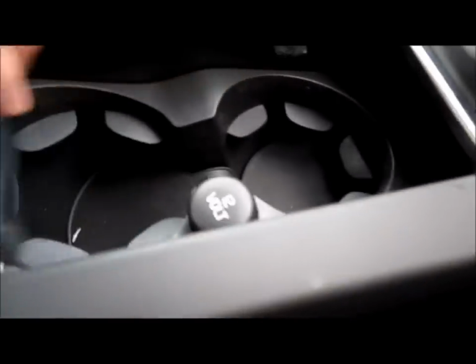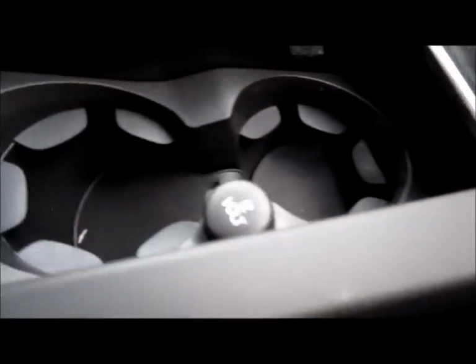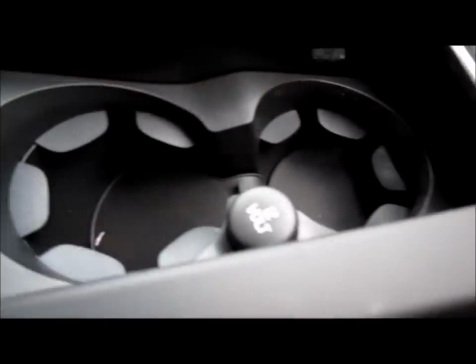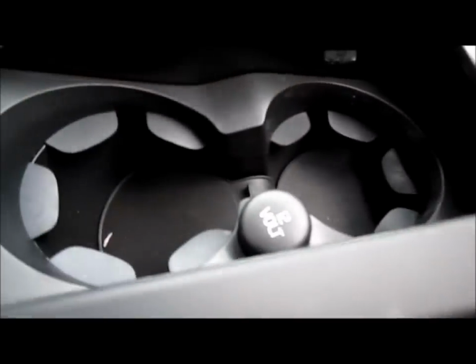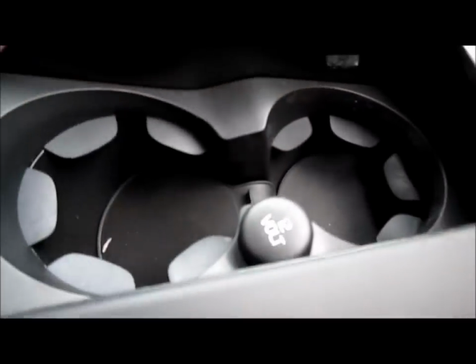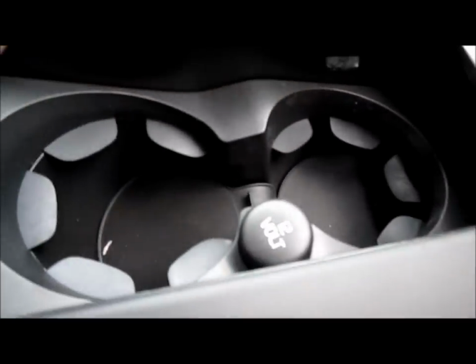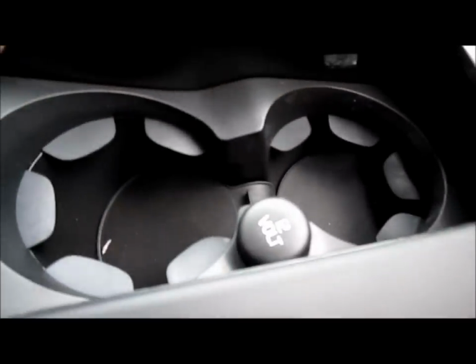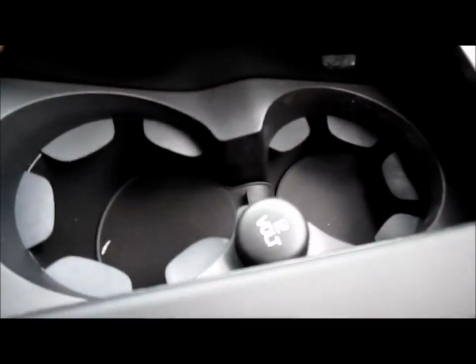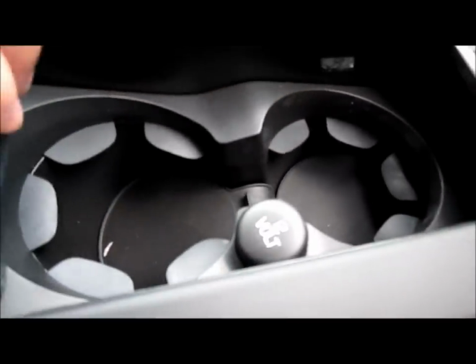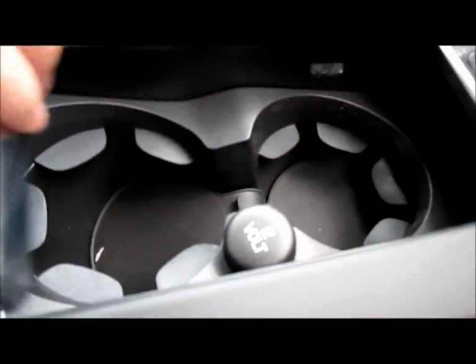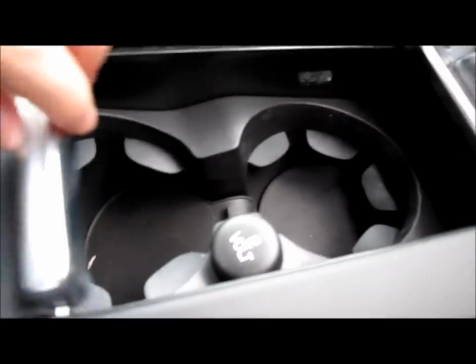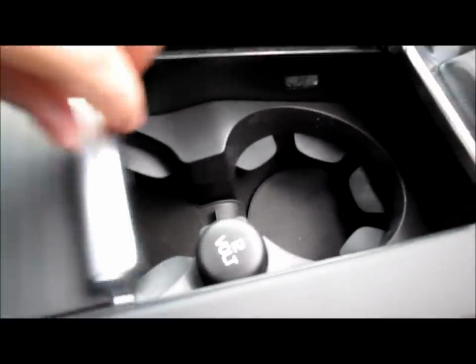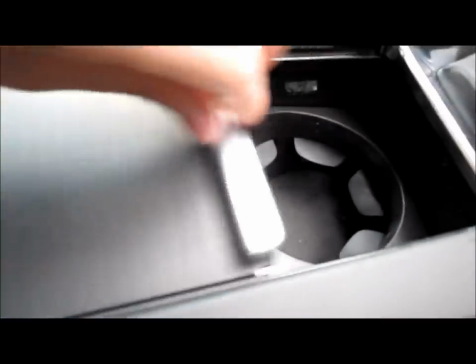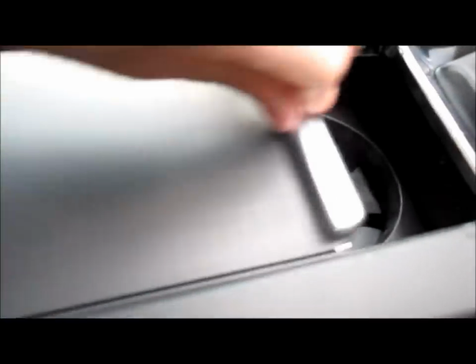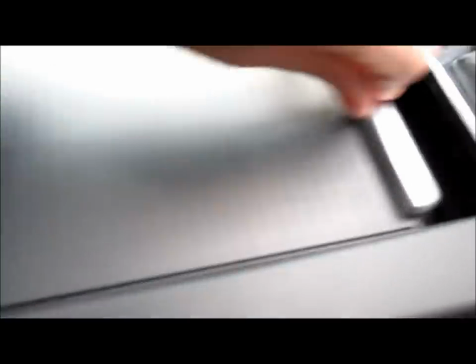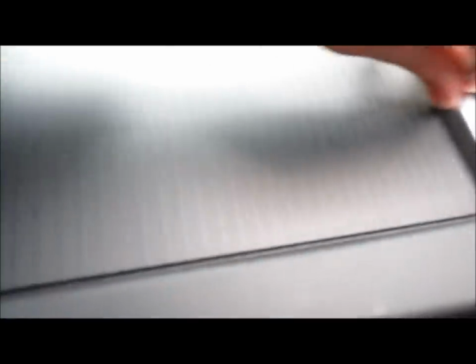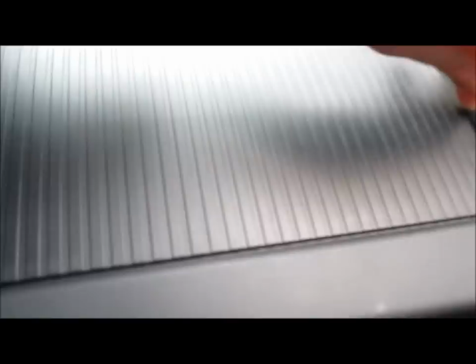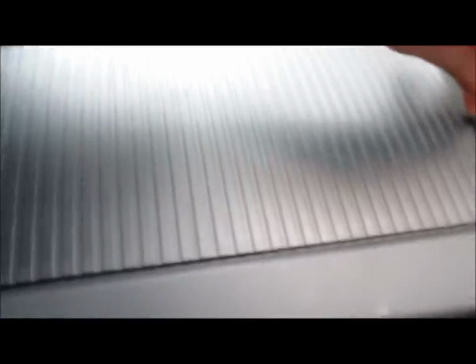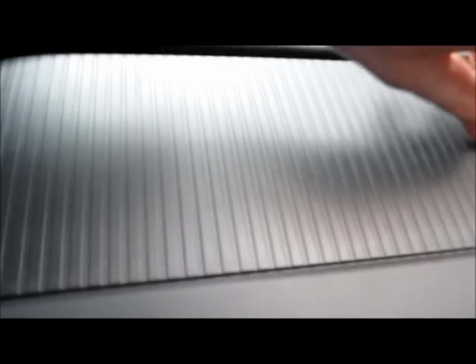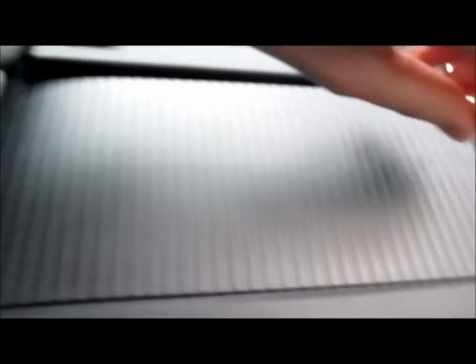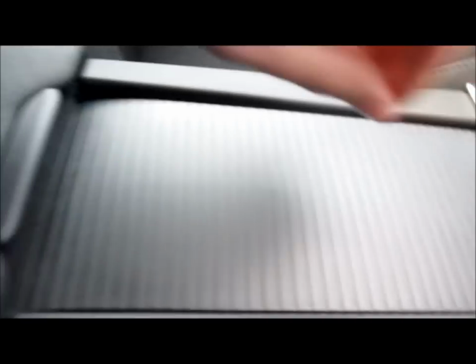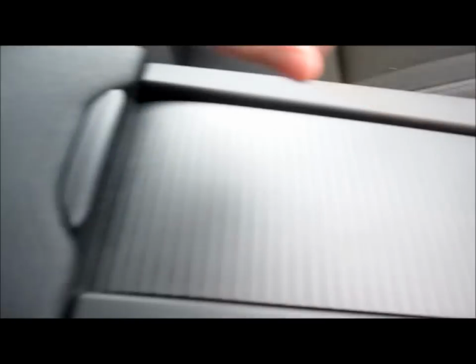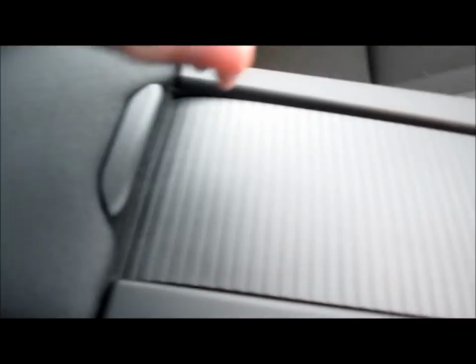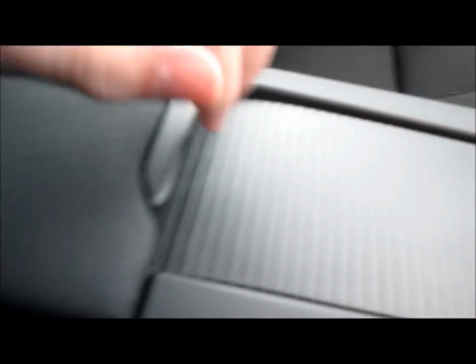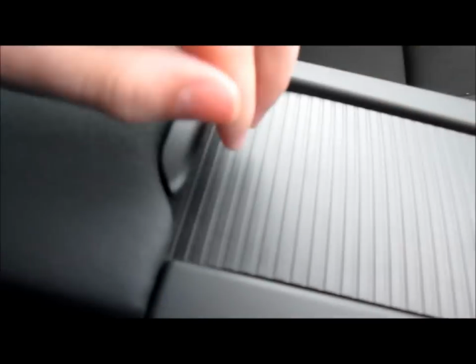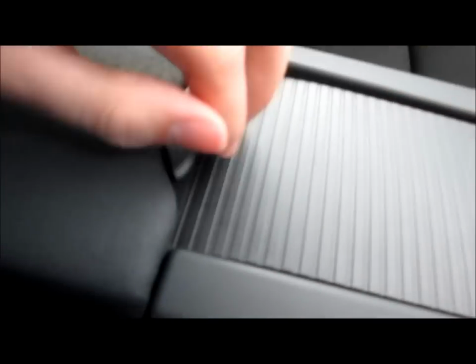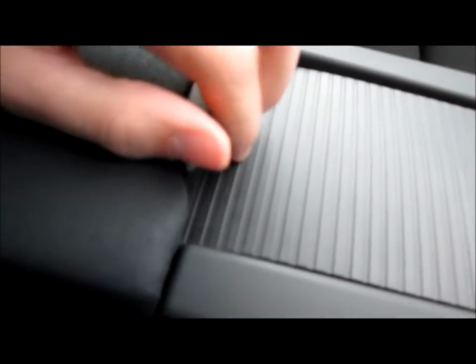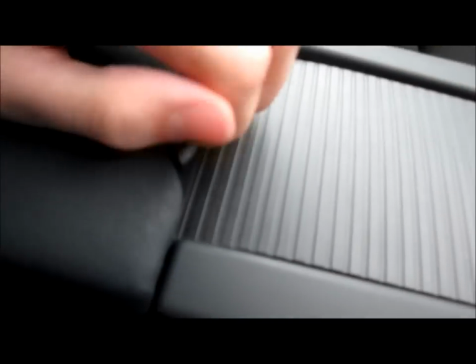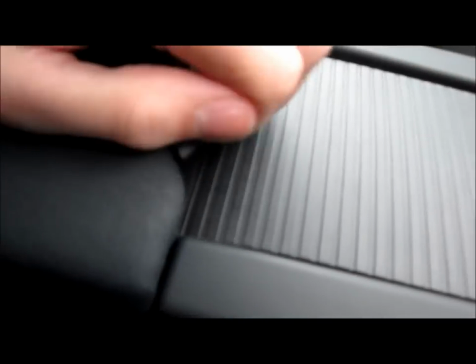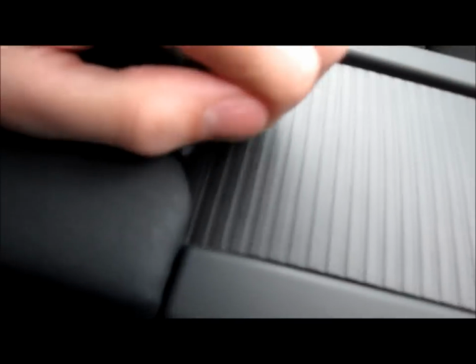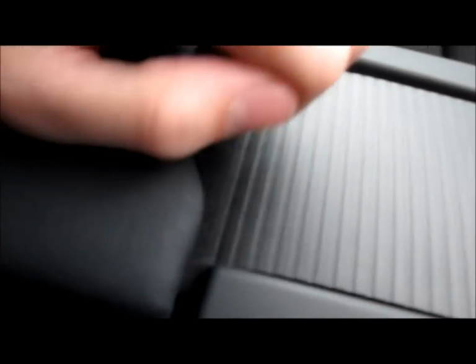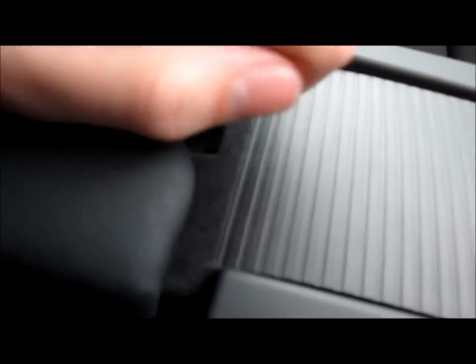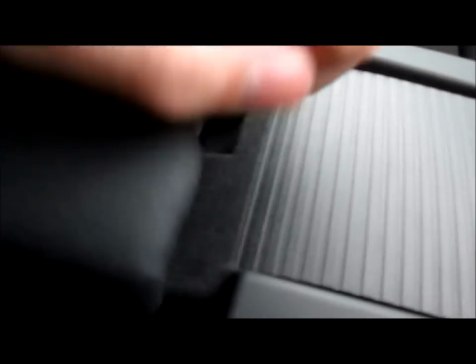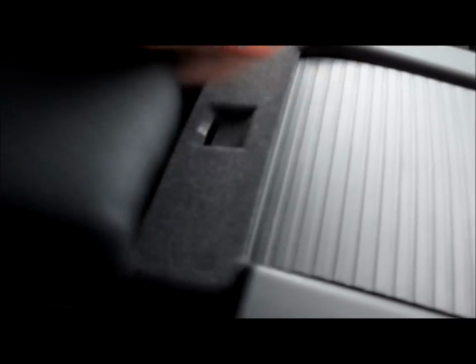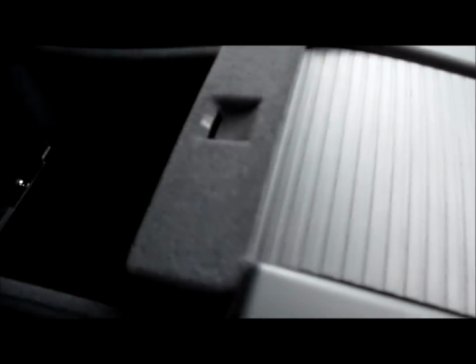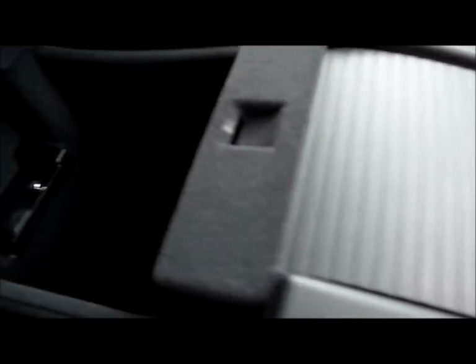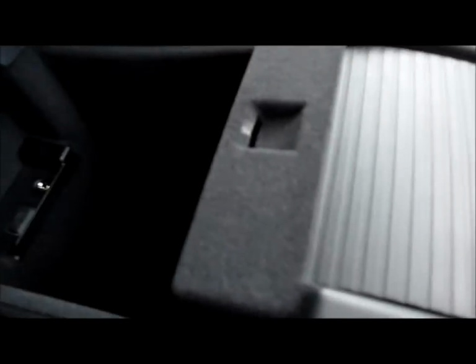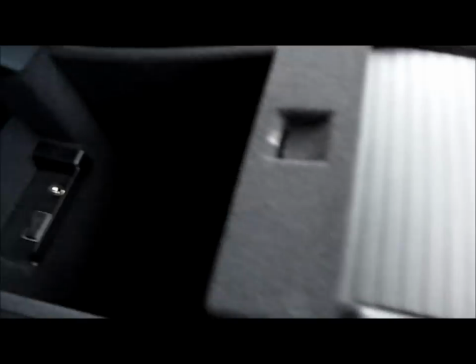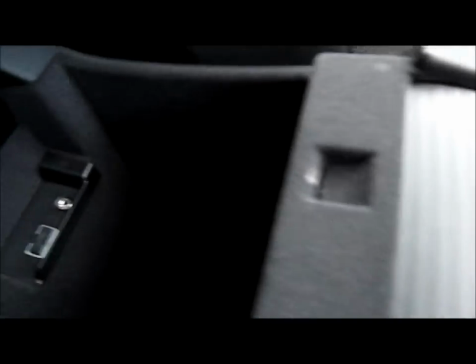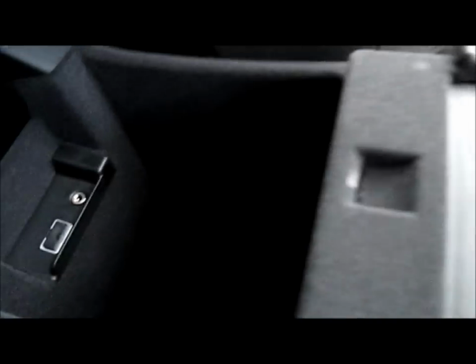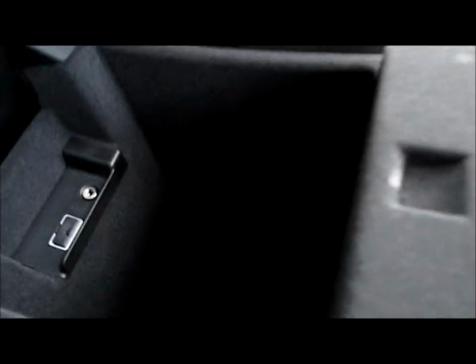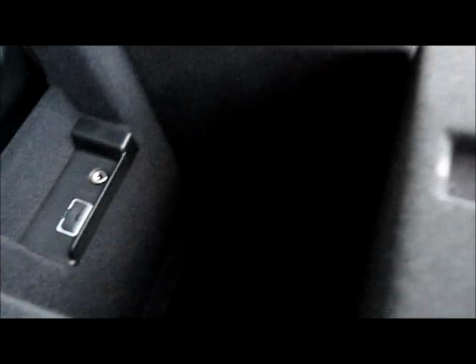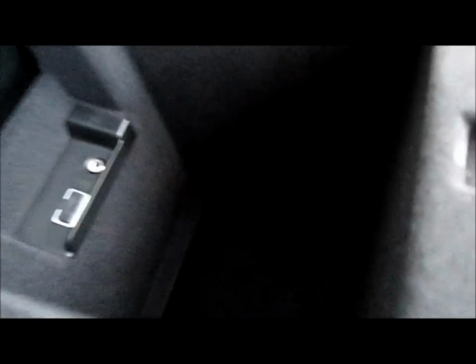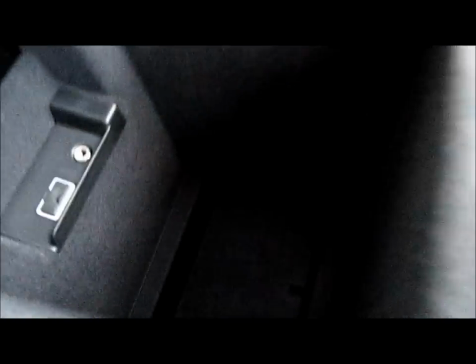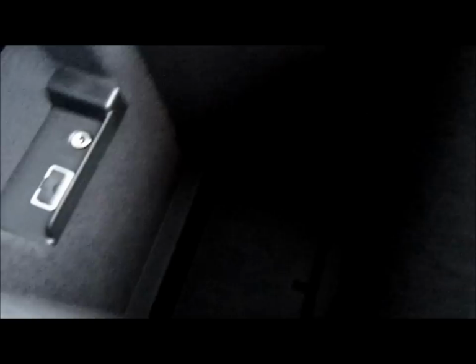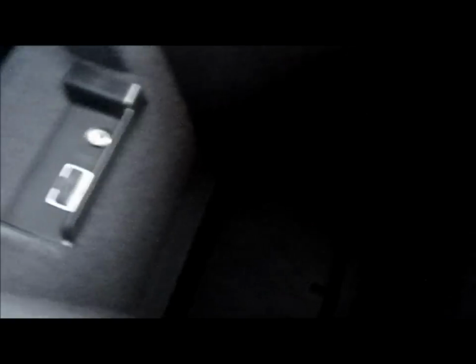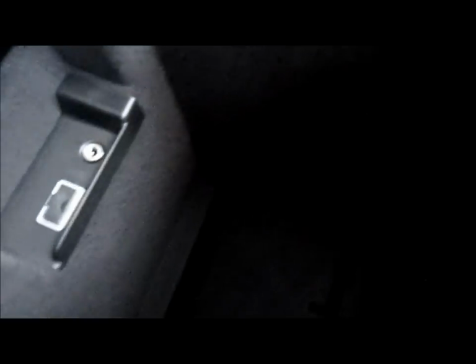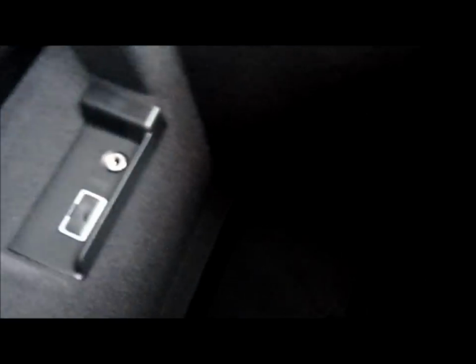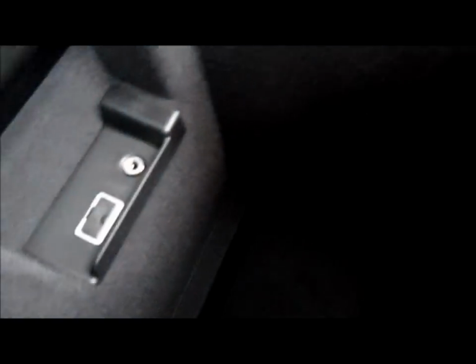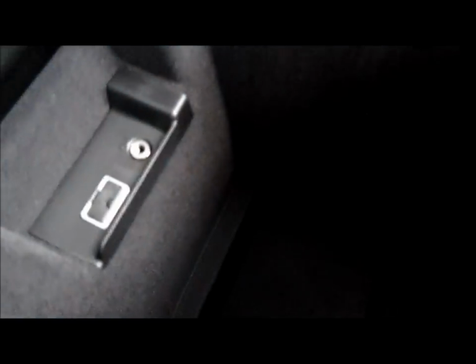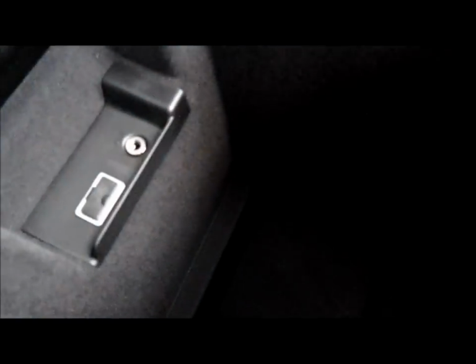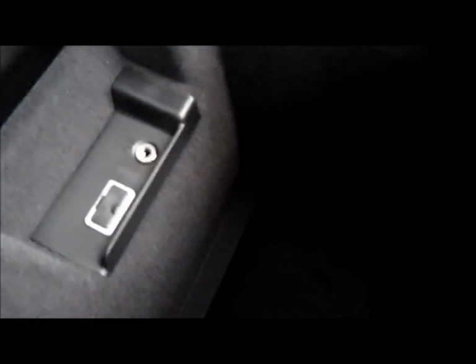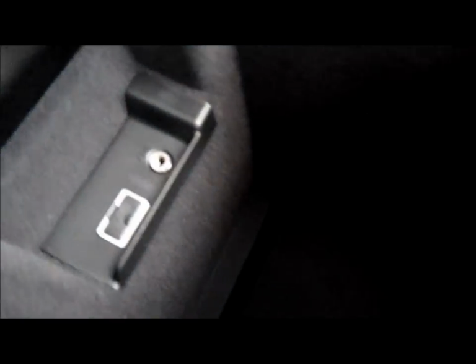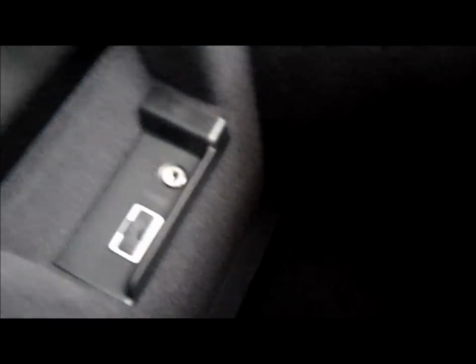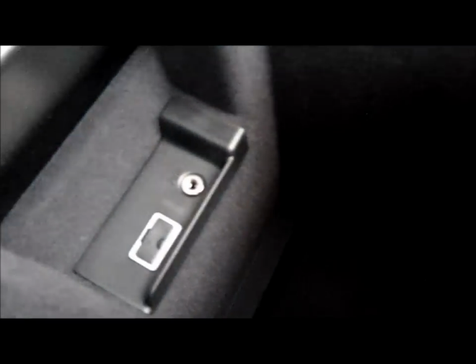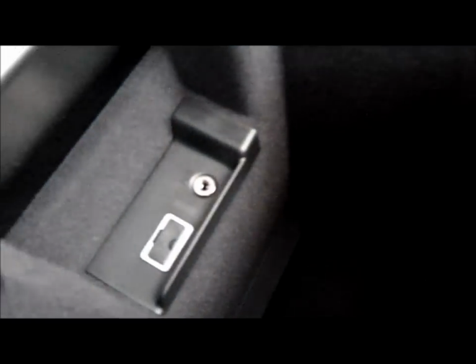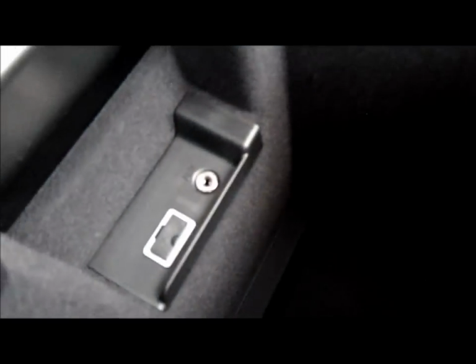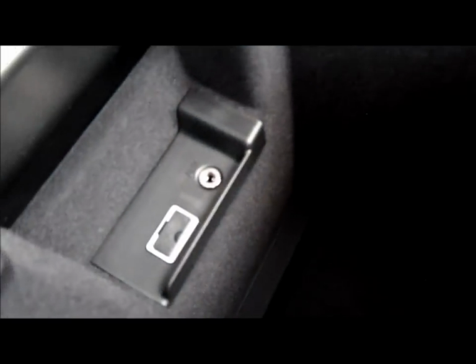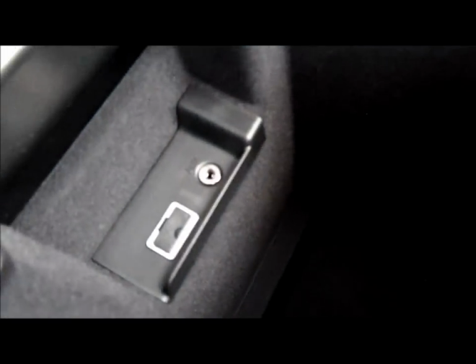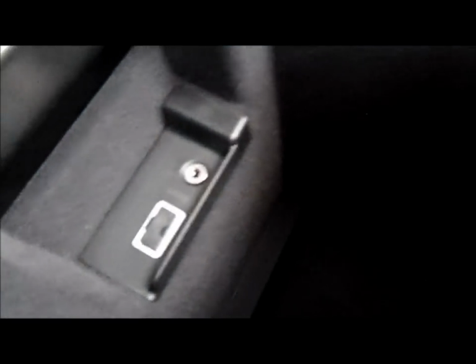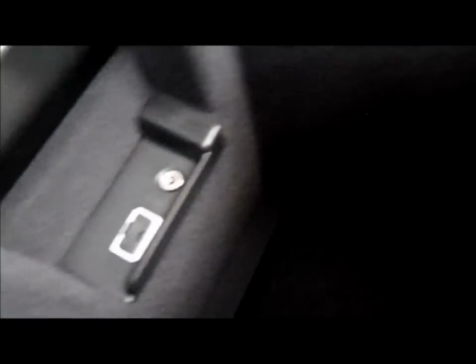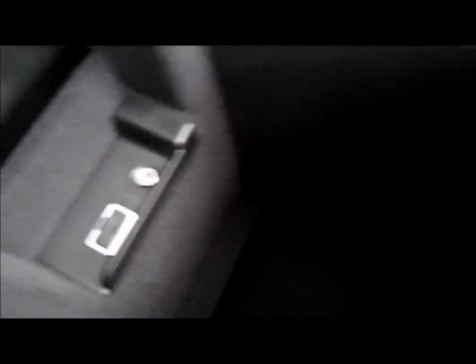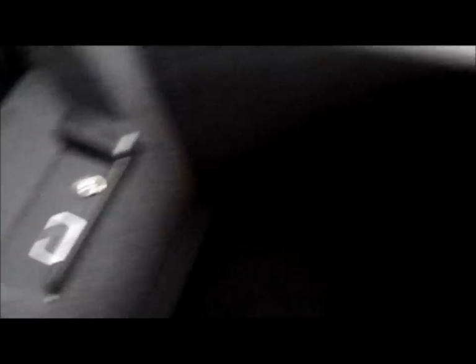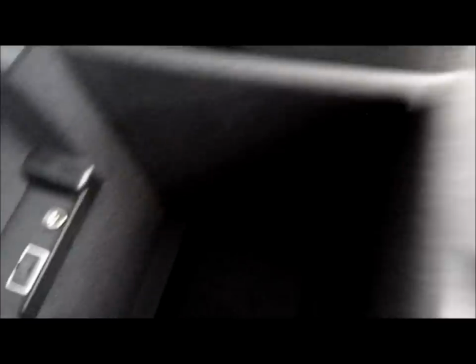A compartment with two cup holders, as well as an auxiliary and USB port.